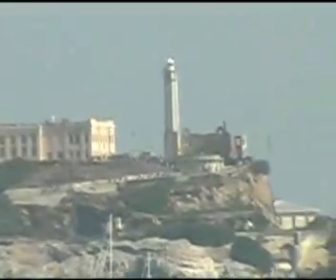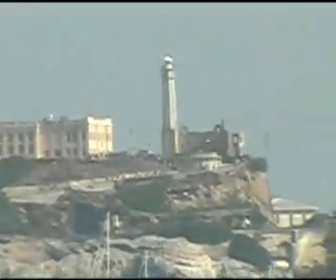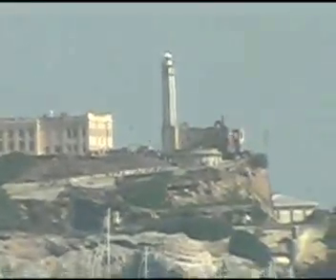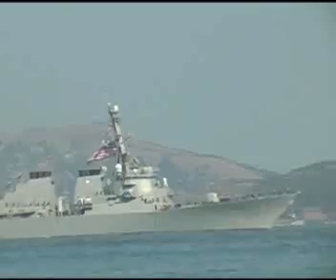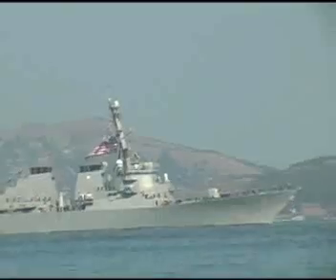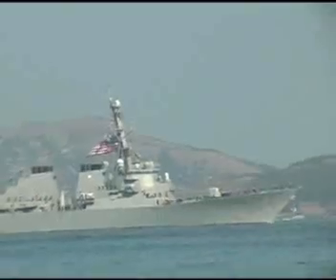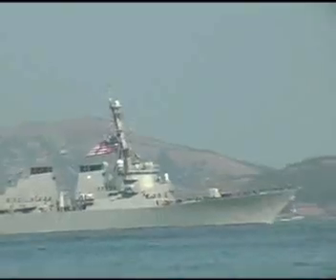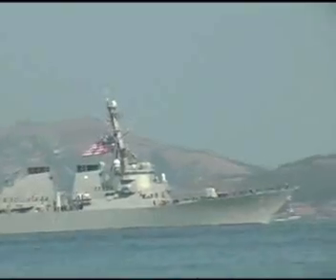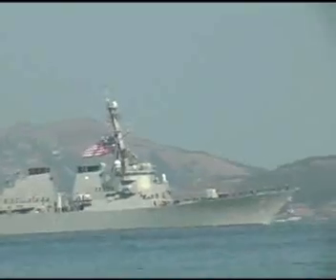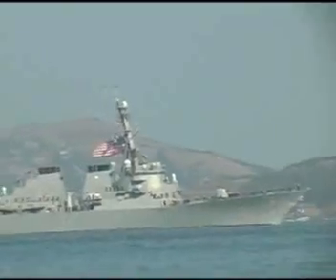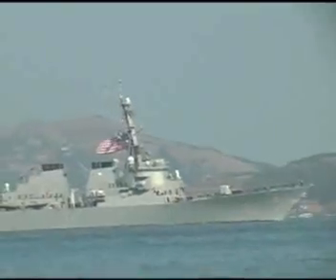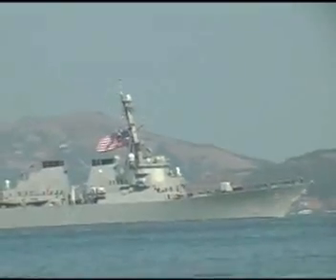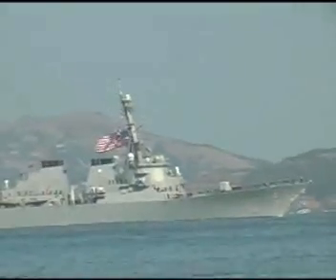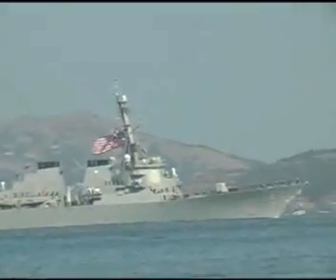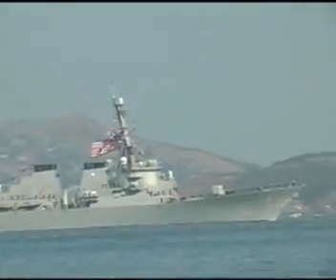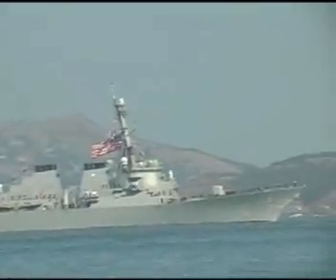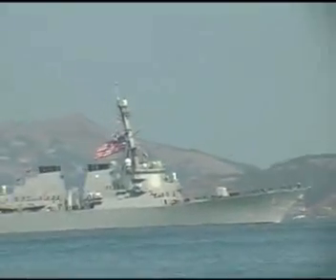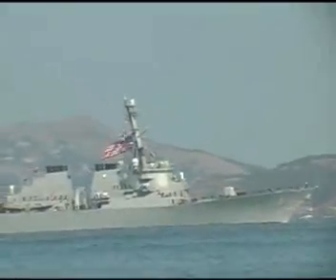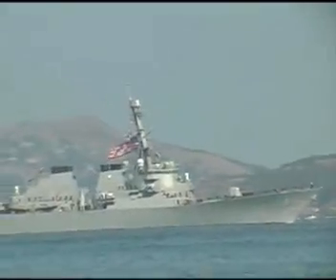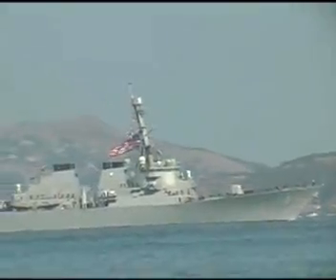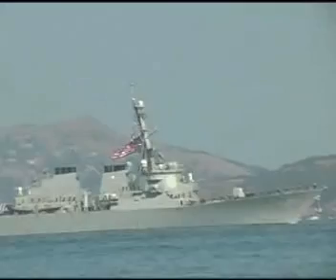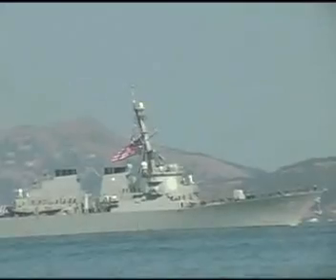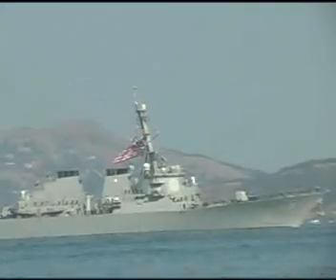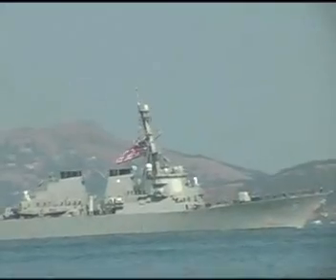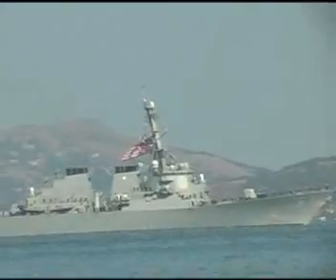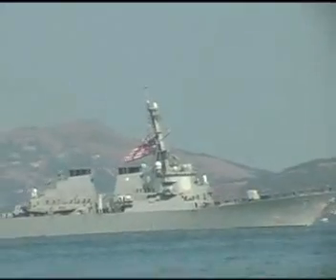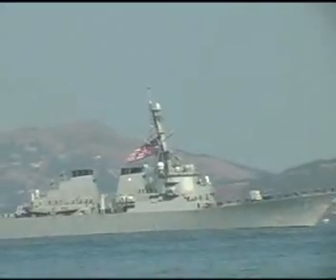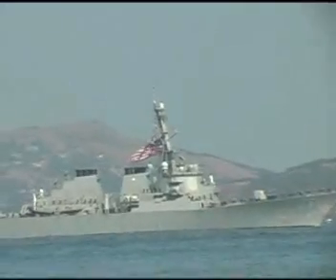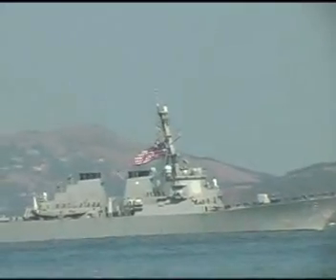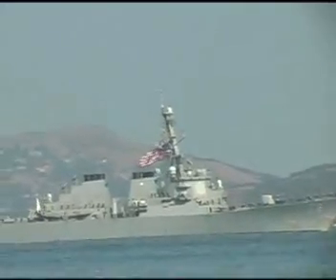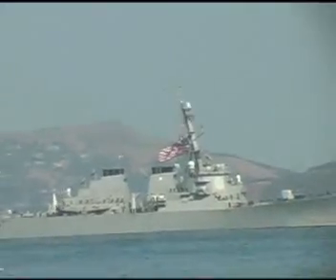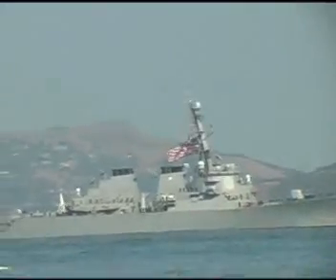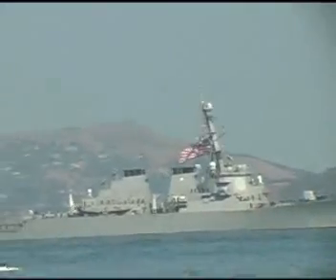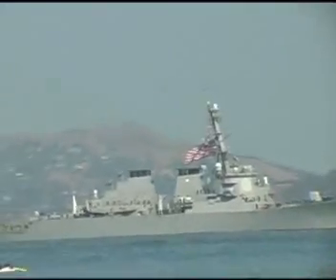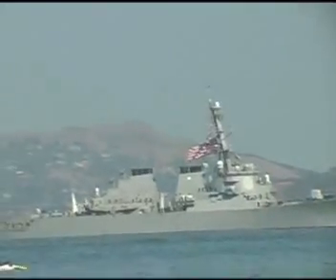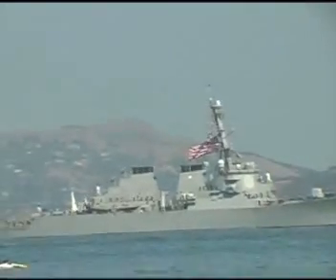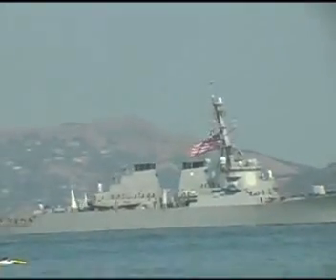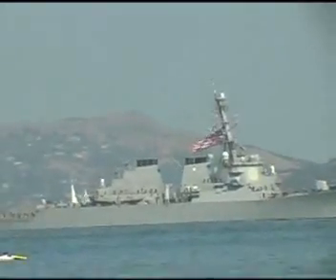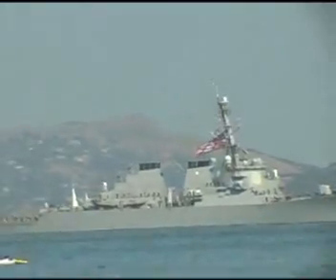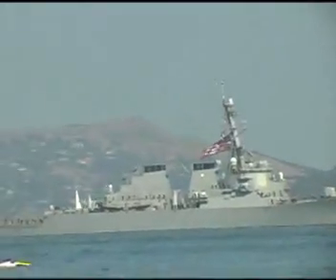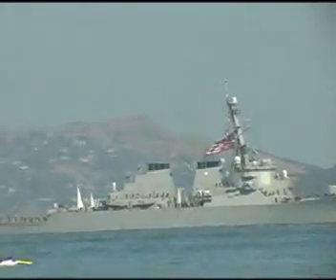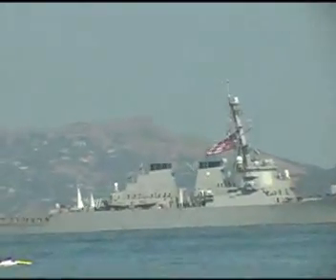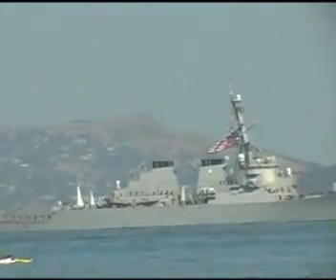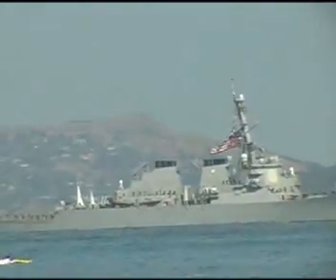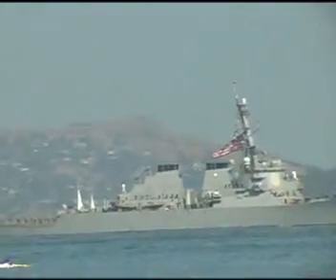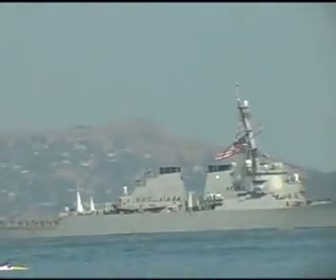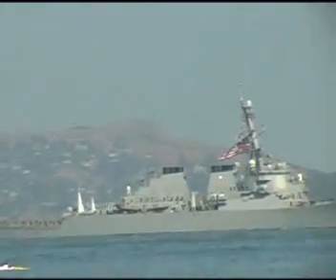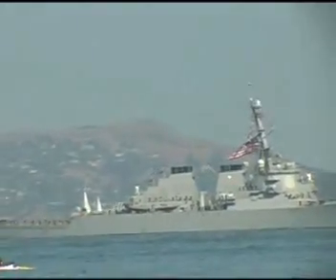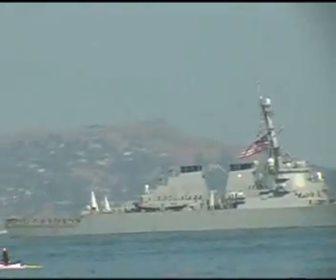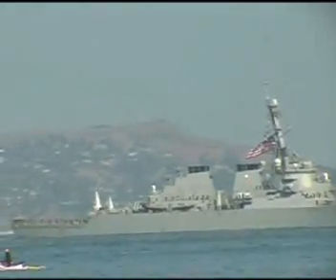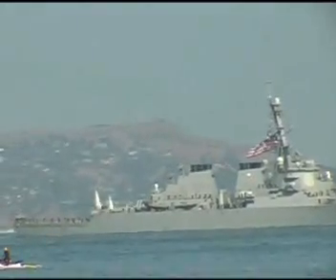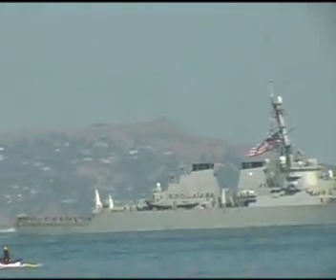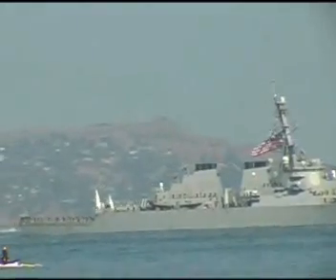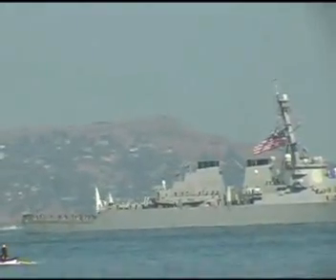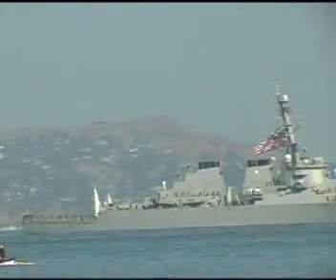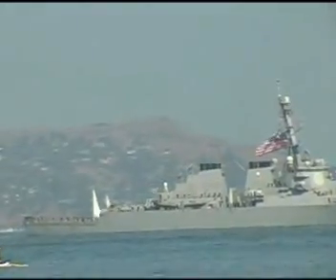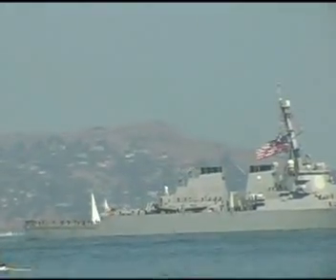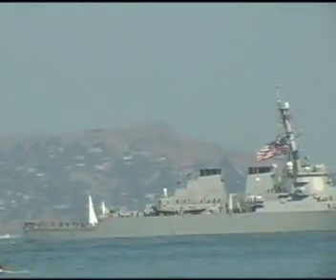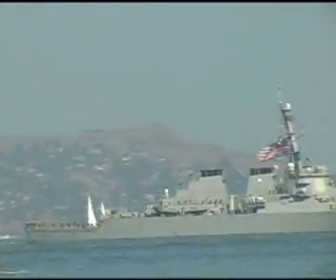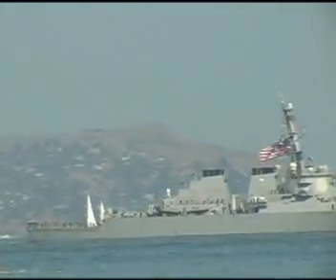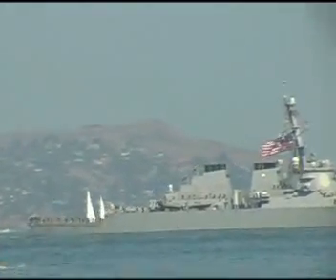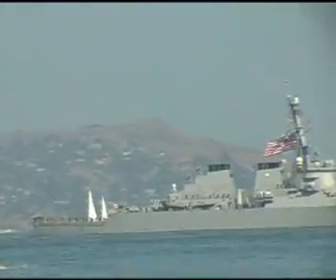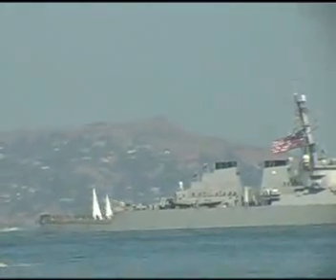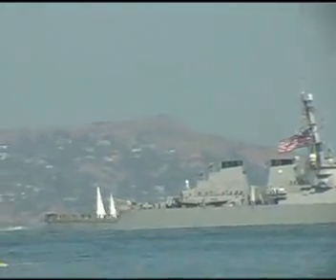Nimitz has processed more than one million pounds of mail a year. The ship has a fully equipped facility staffed by five dentists.